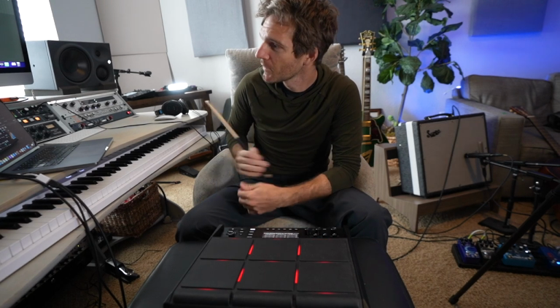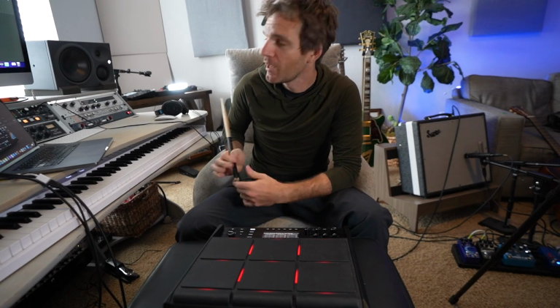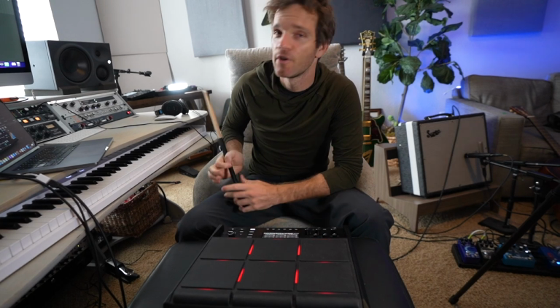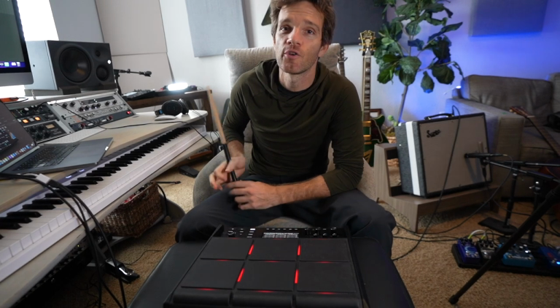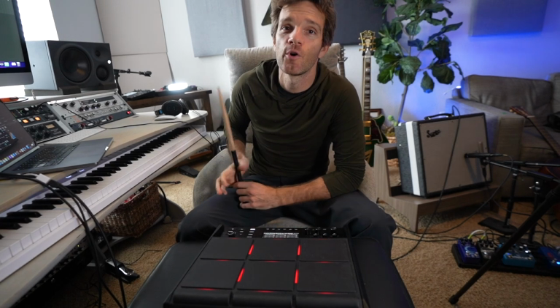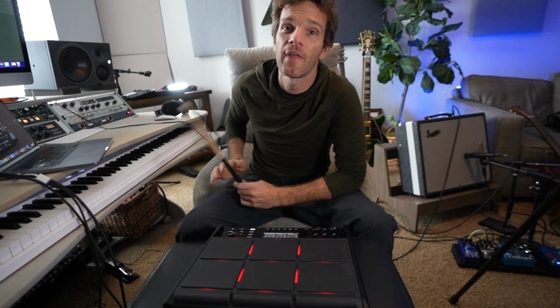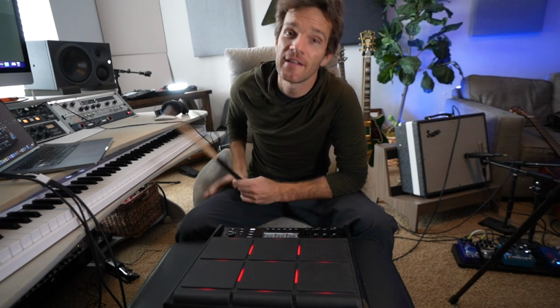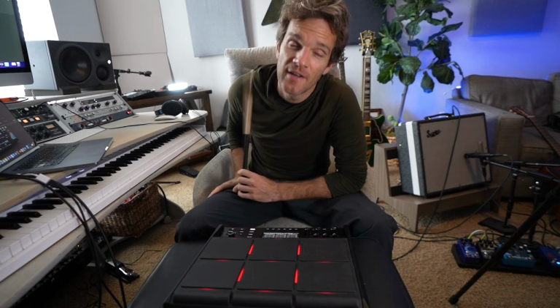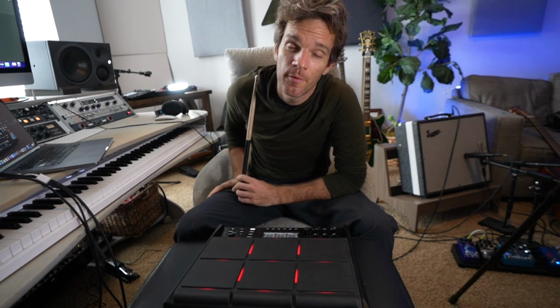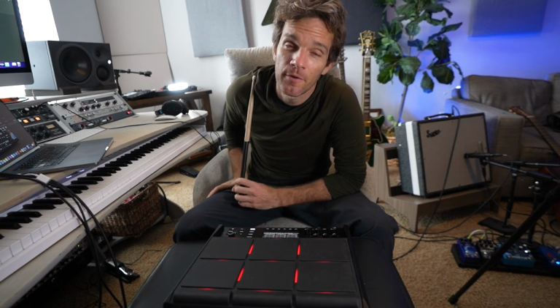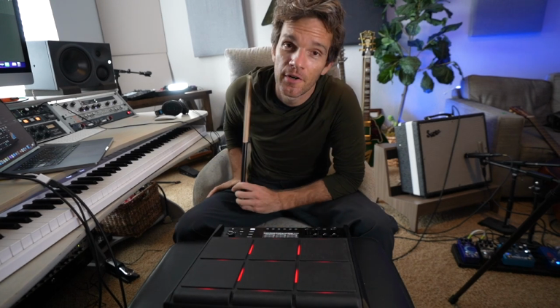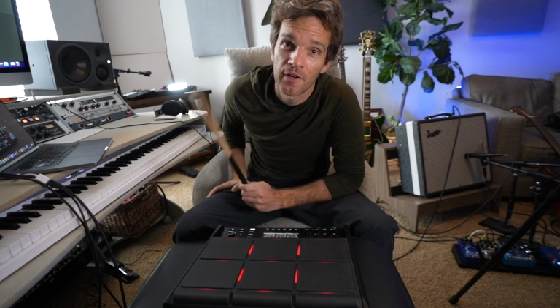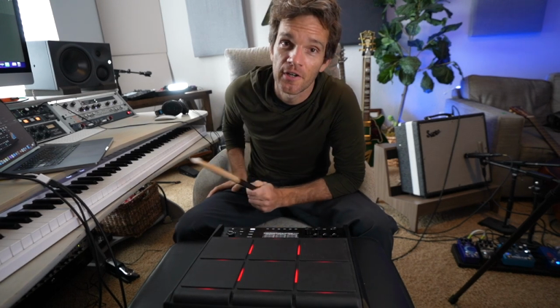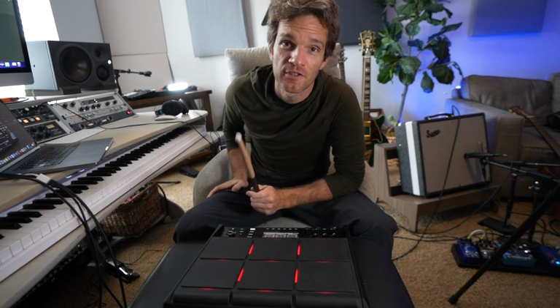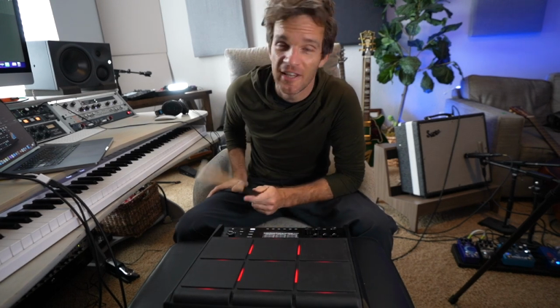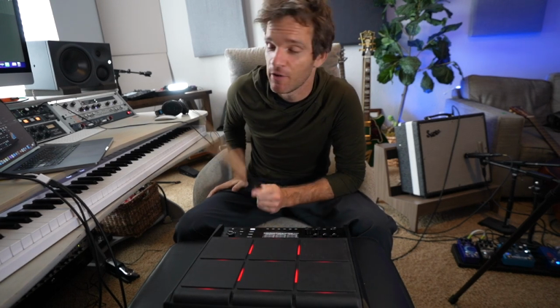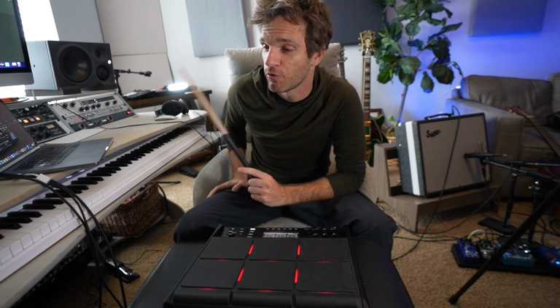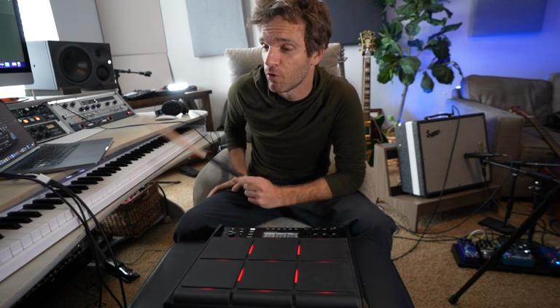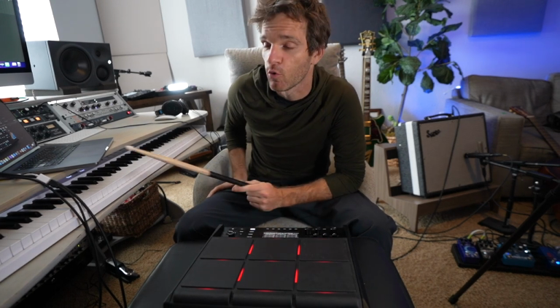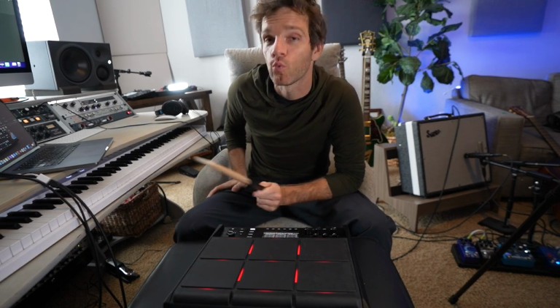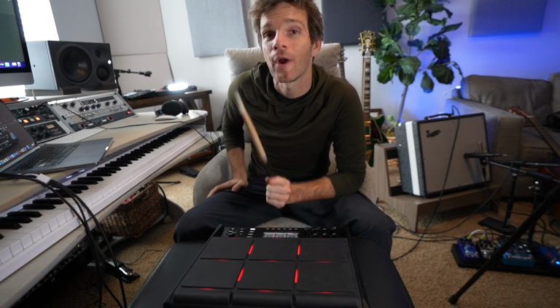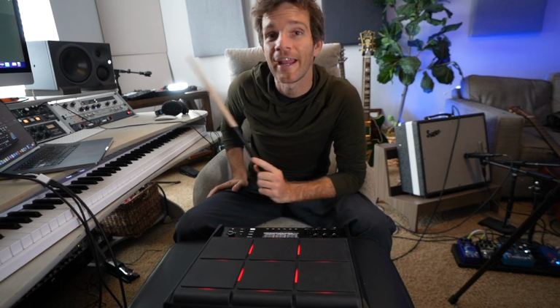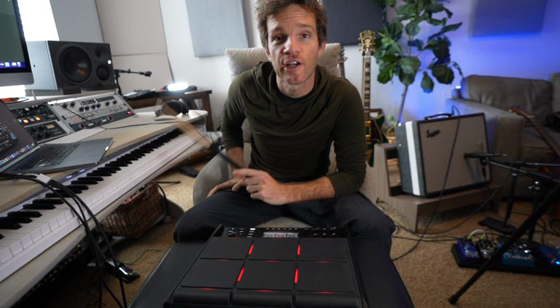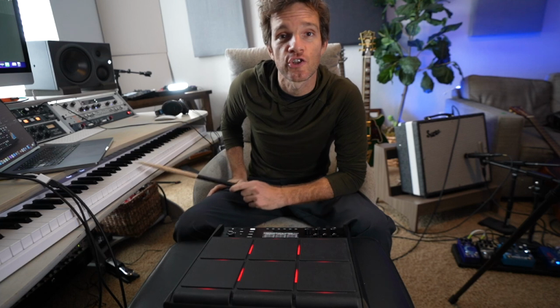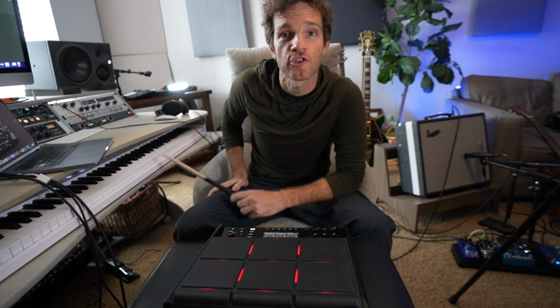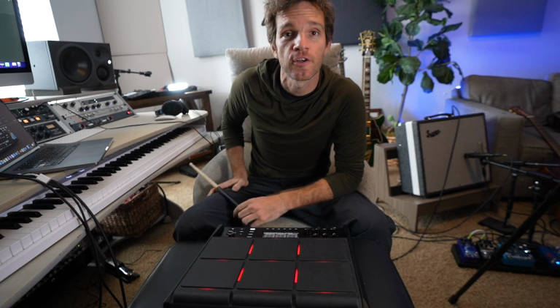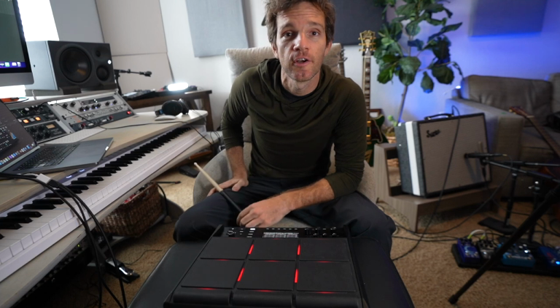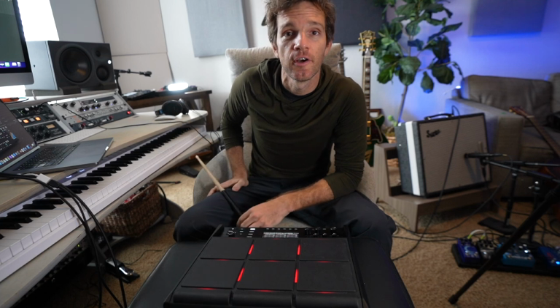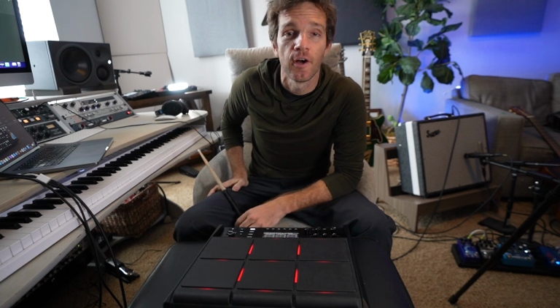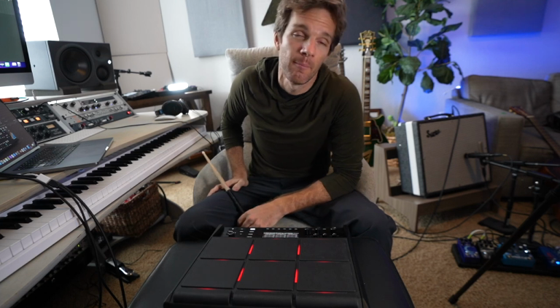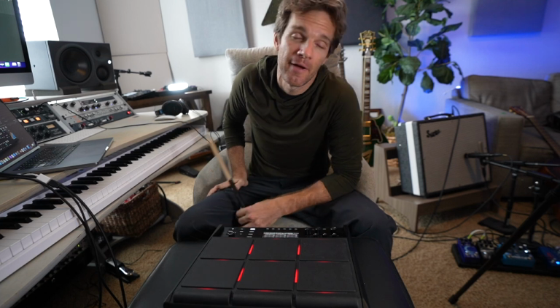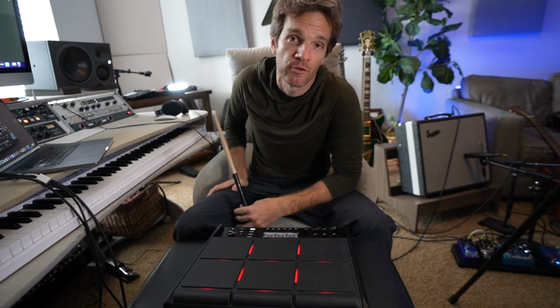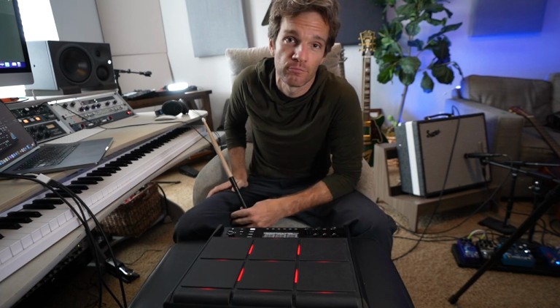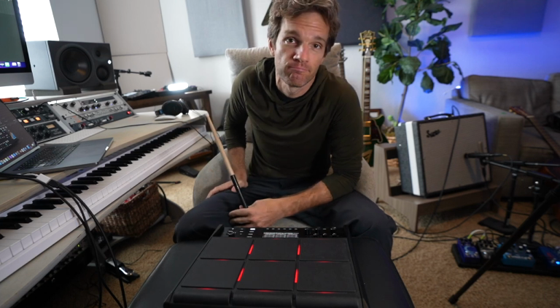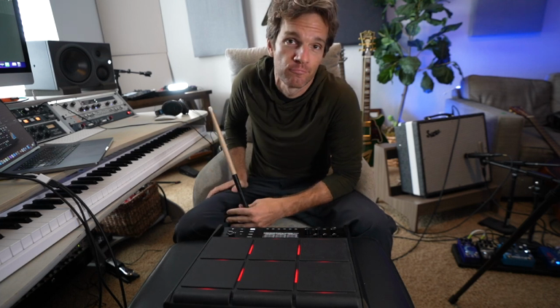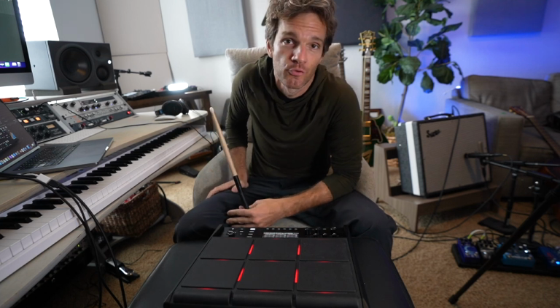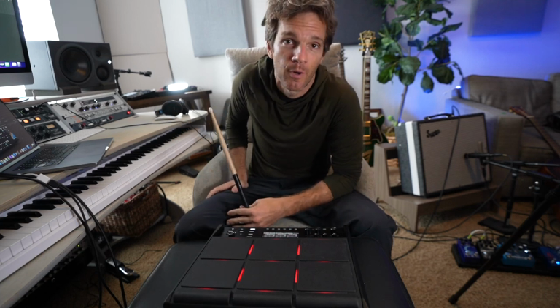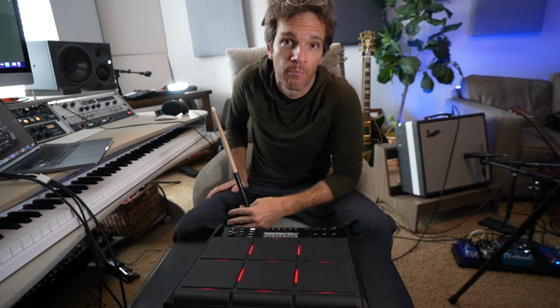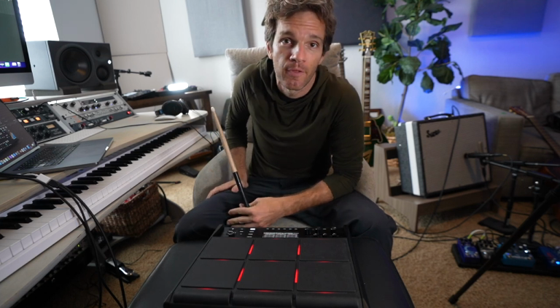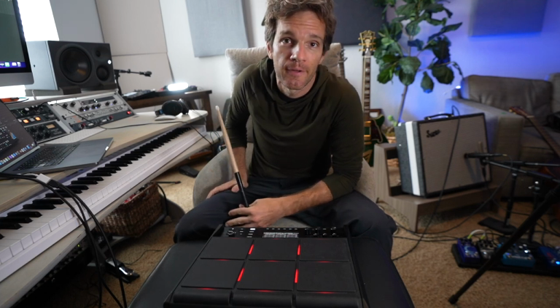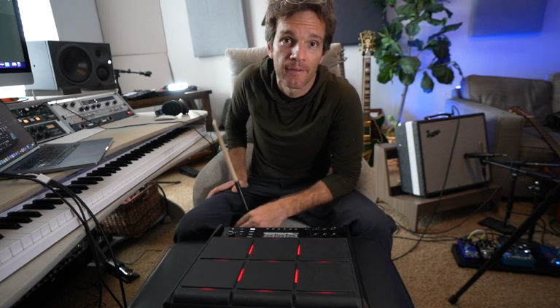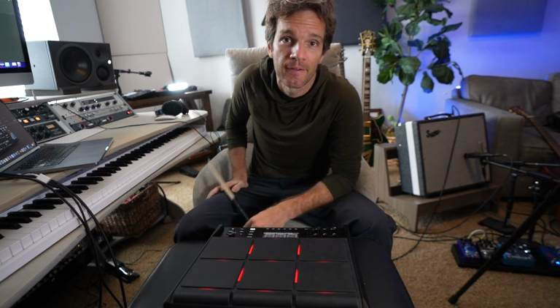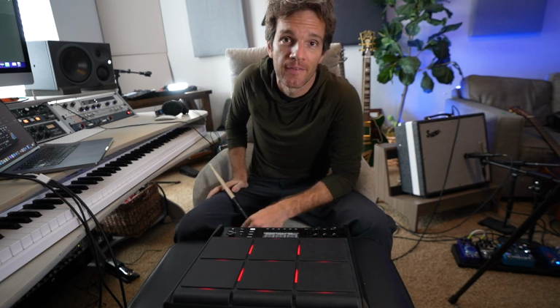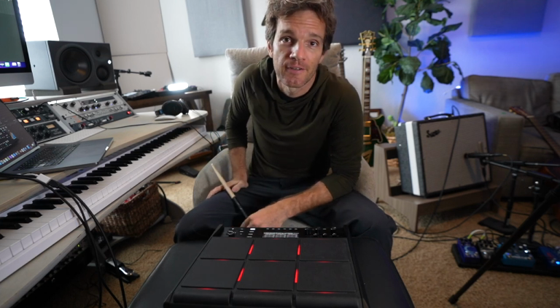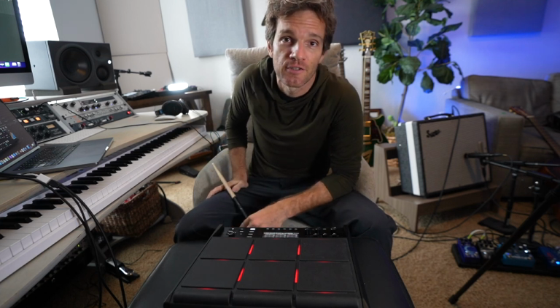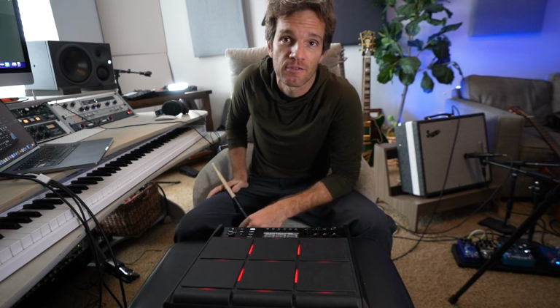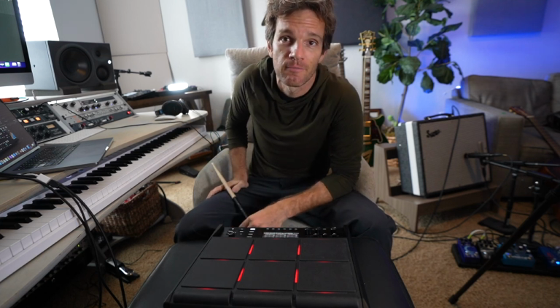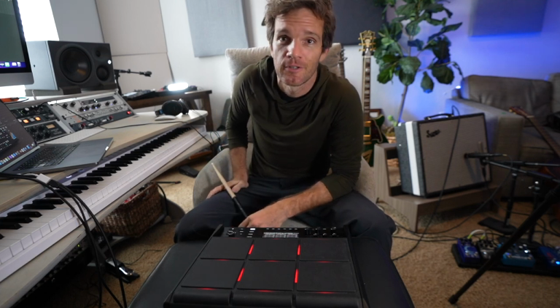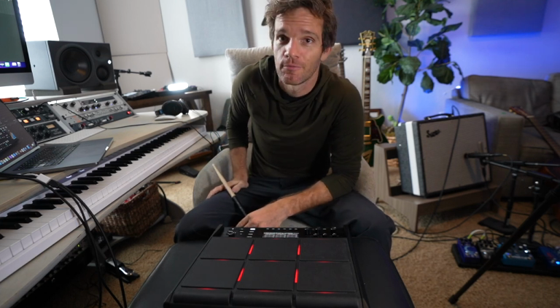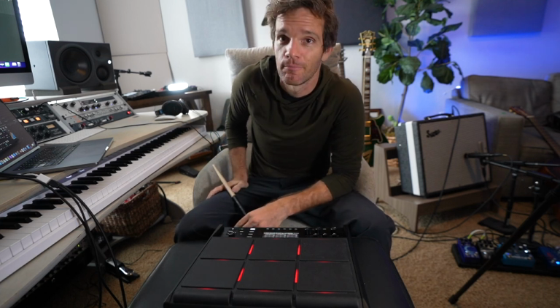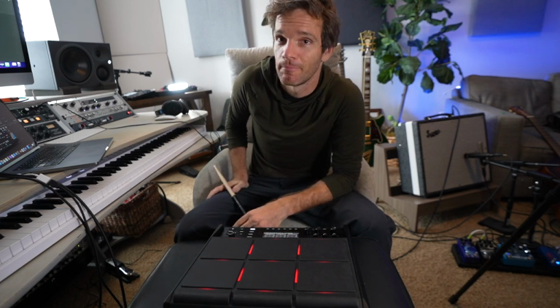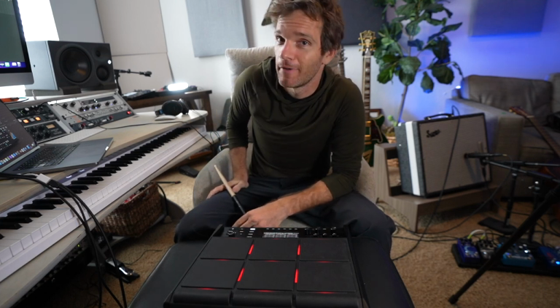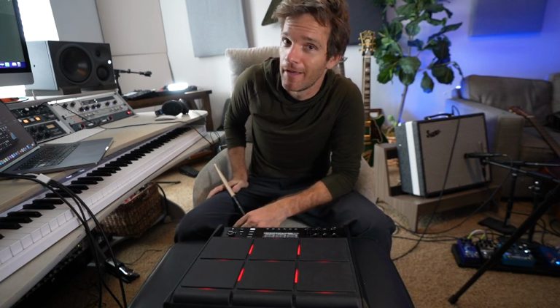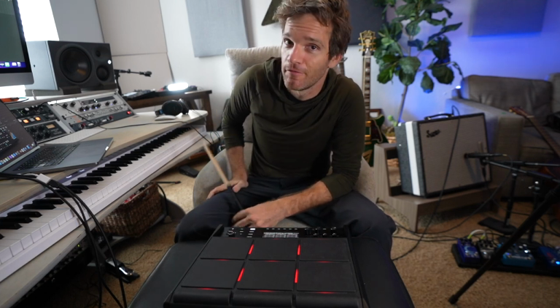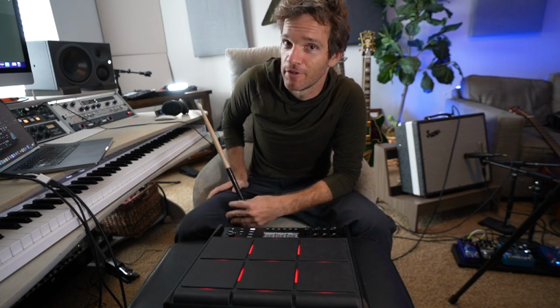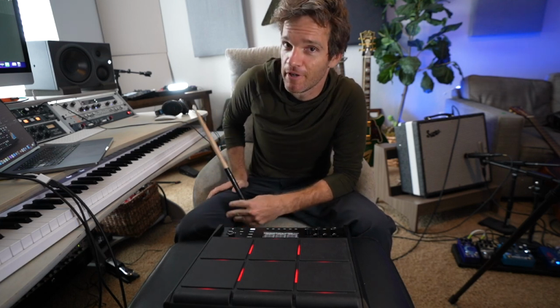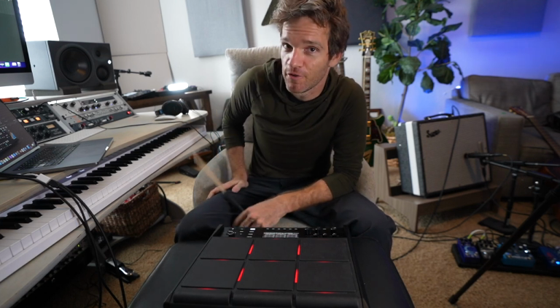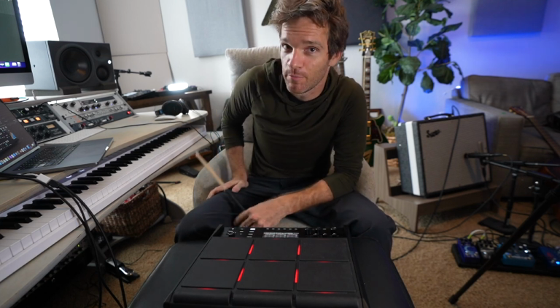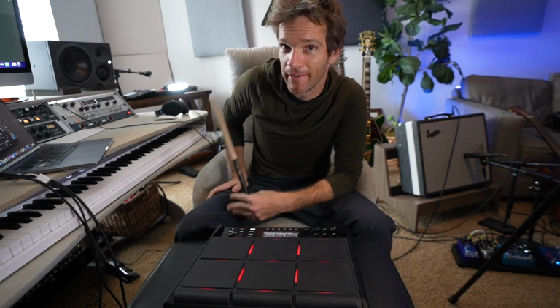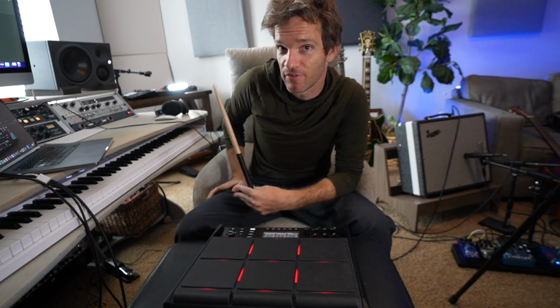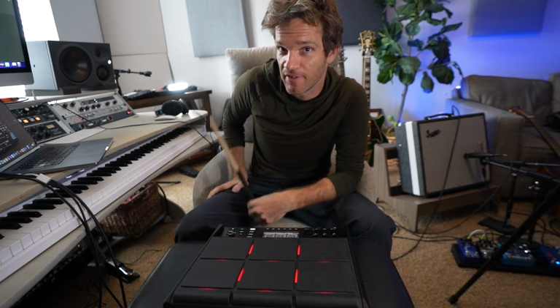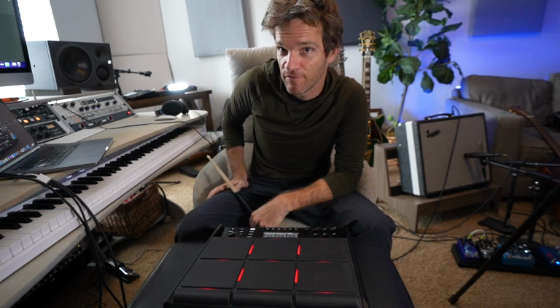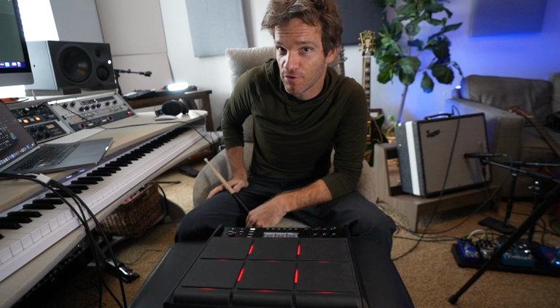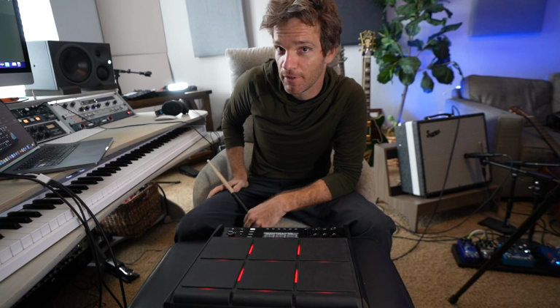So that is how I'm going to arrange a metal drum thing and then just get some heavy guitars — break out the seventh string.